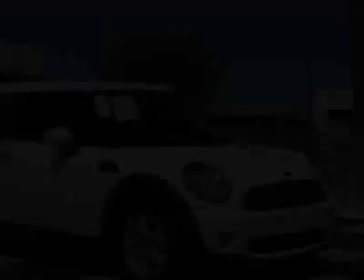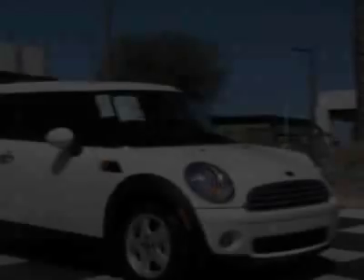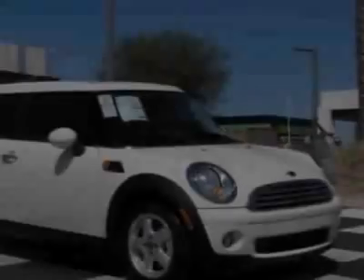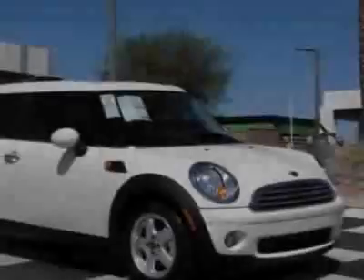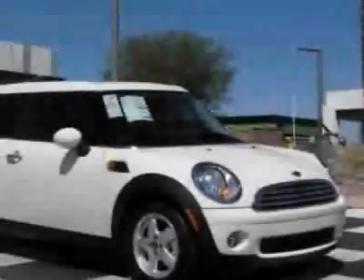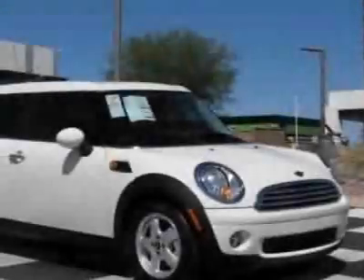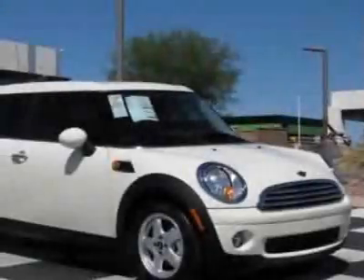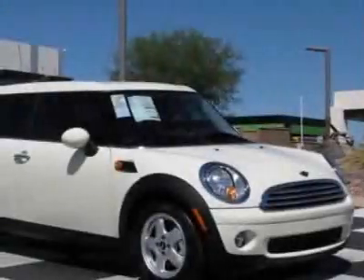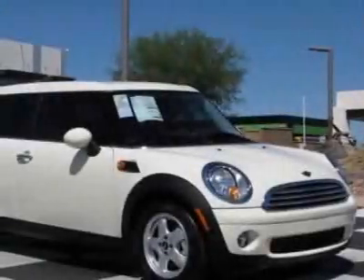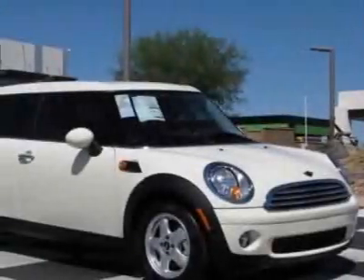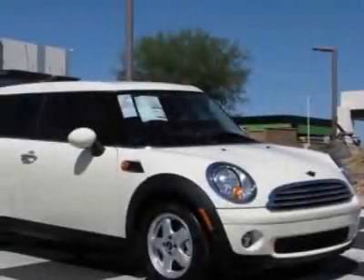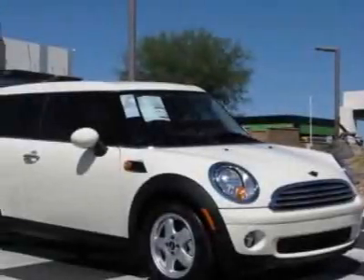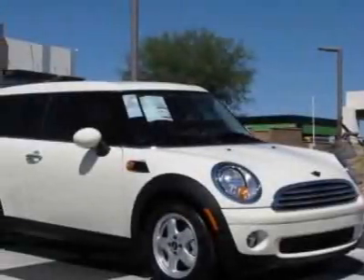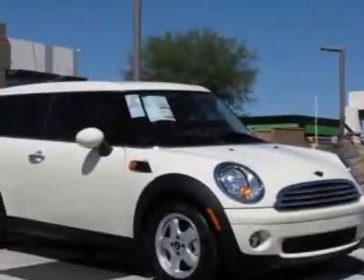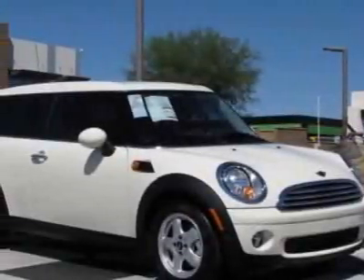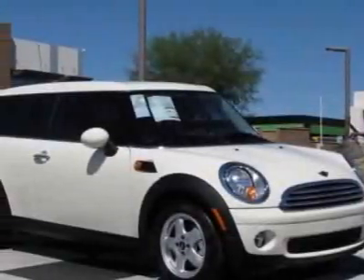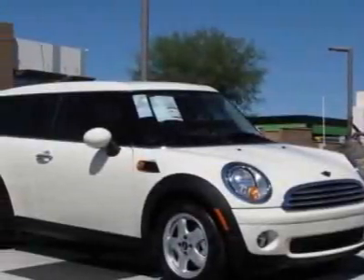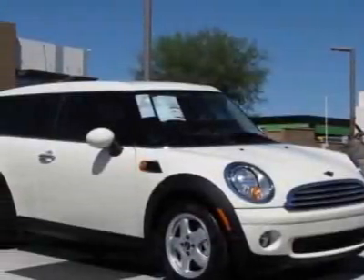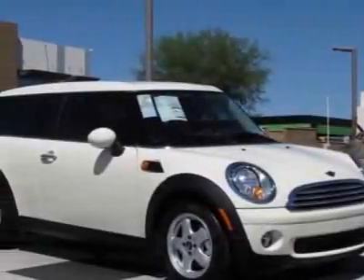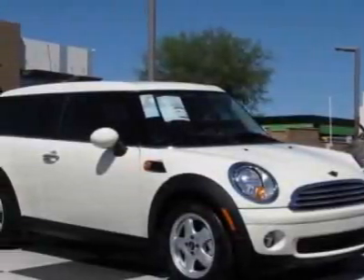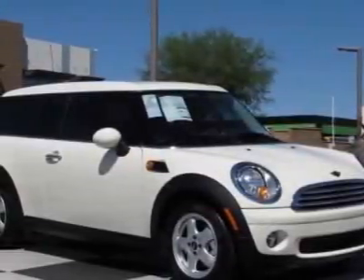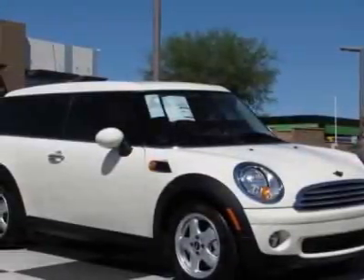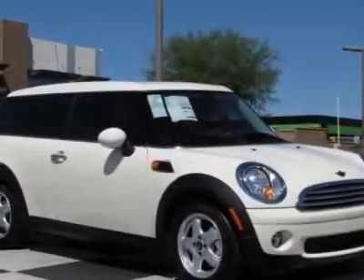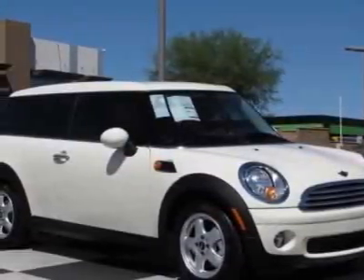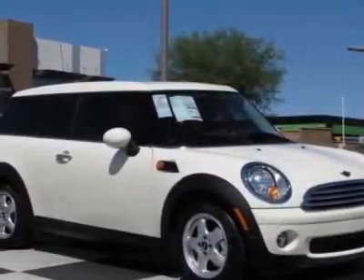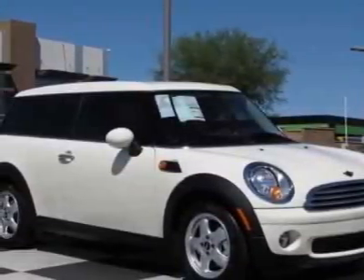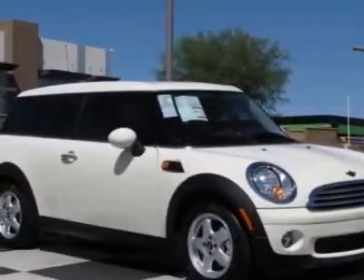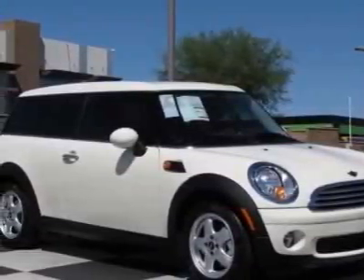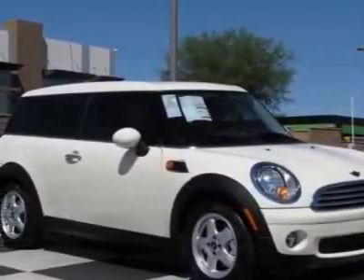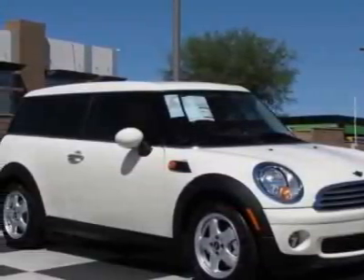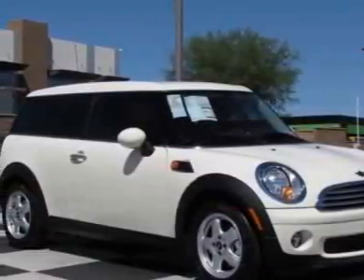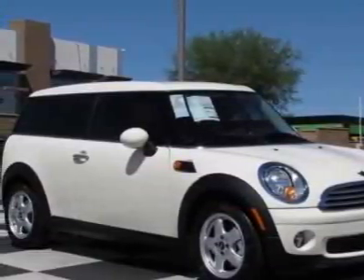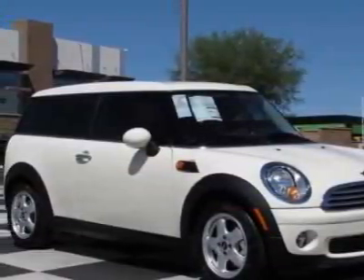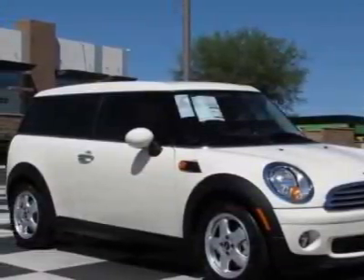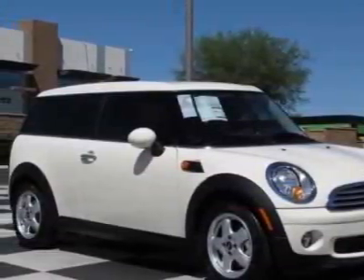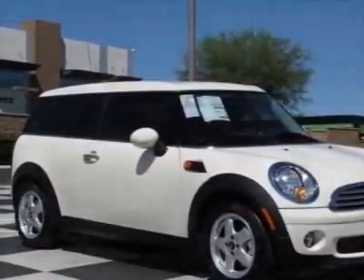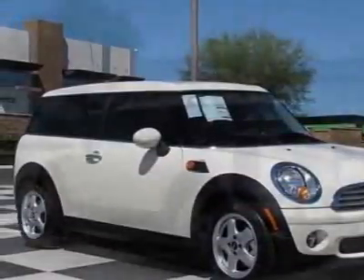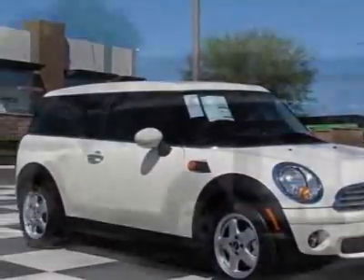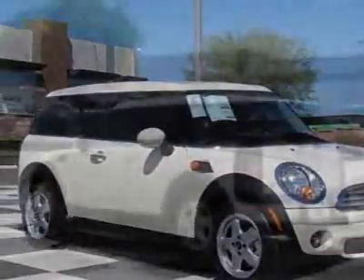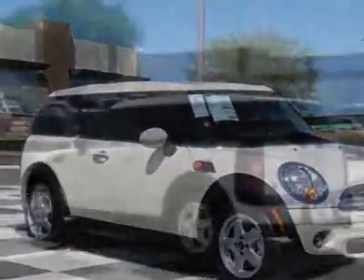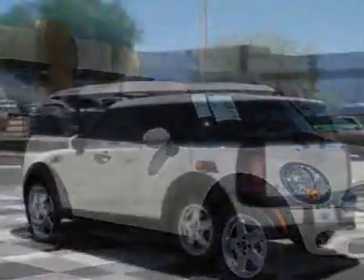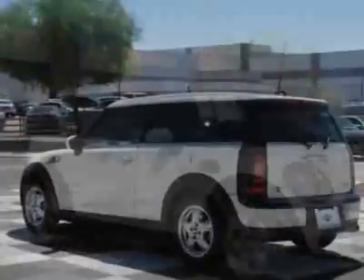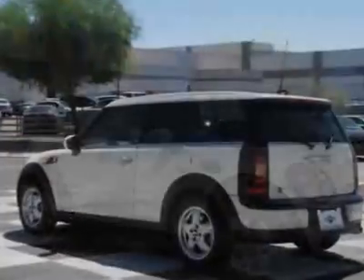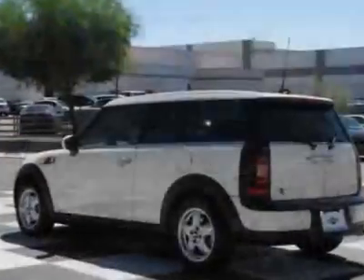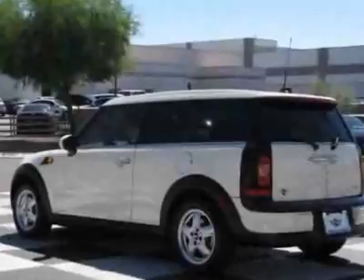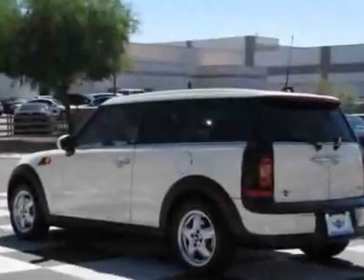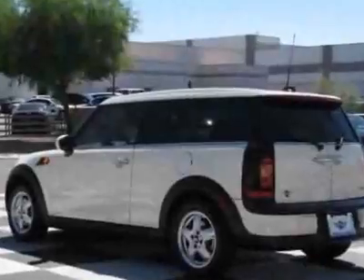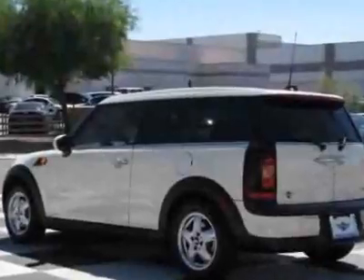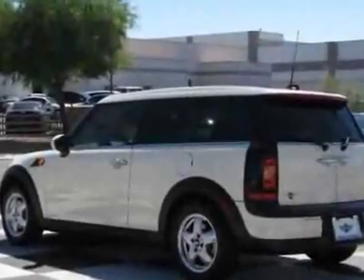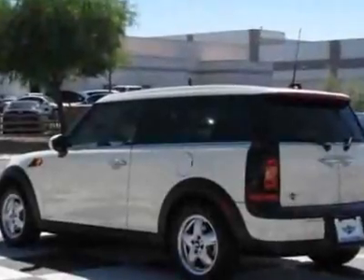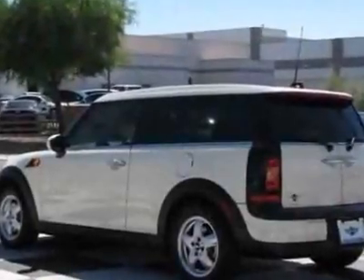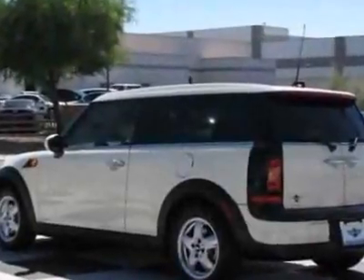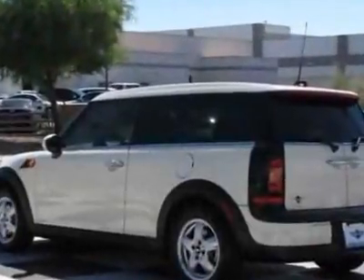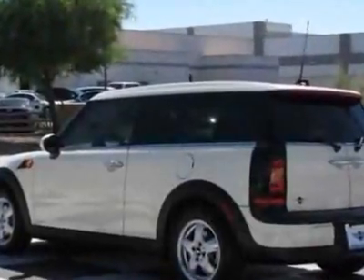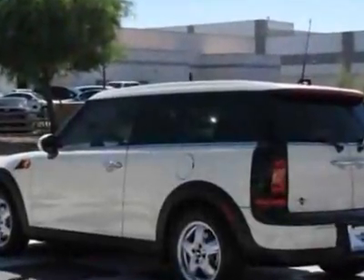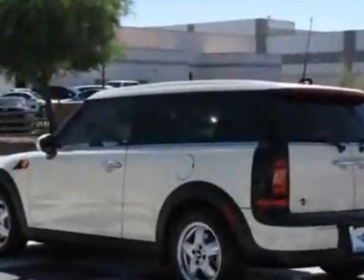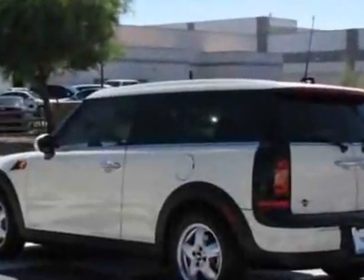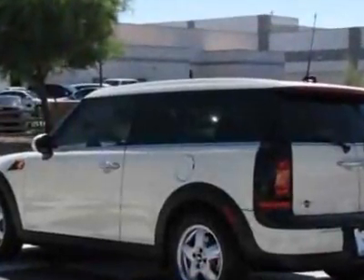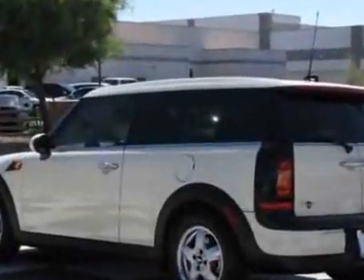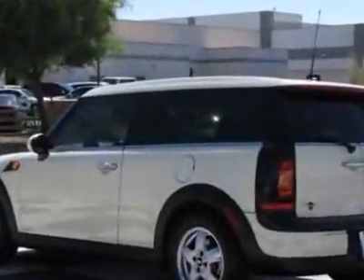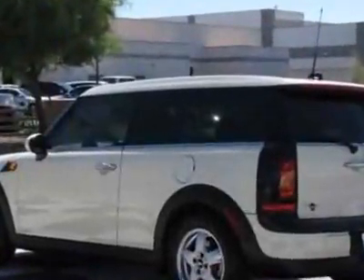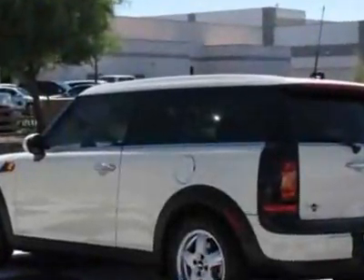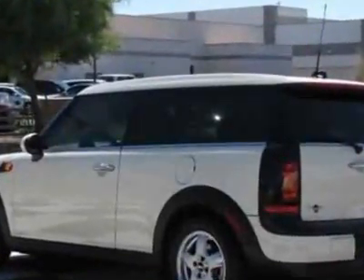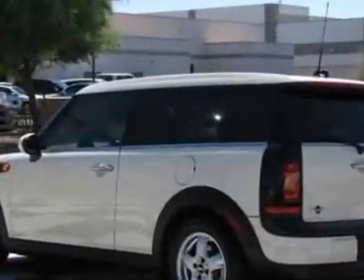Look at this new 2010 Mini Cooper Clubman. For your protection, this vehicle has a full factory warranty.